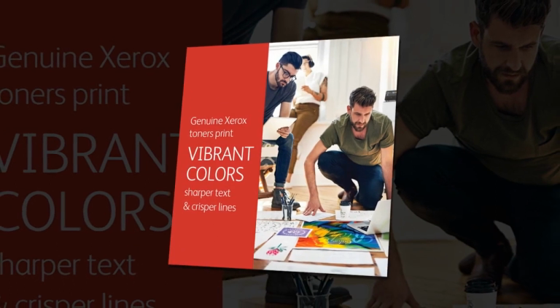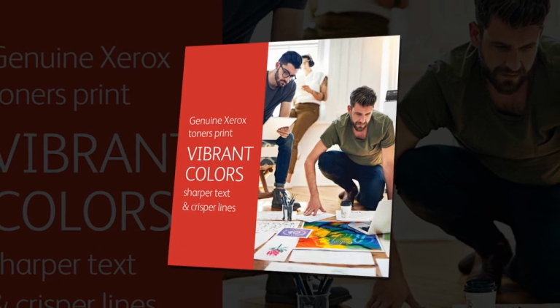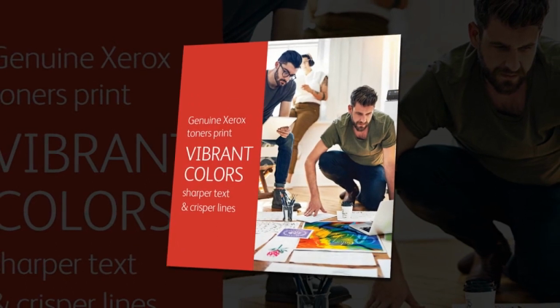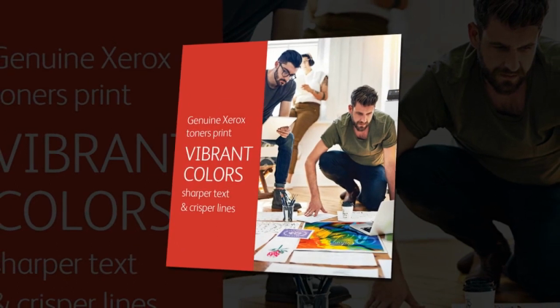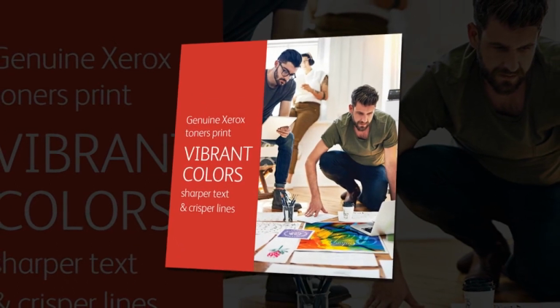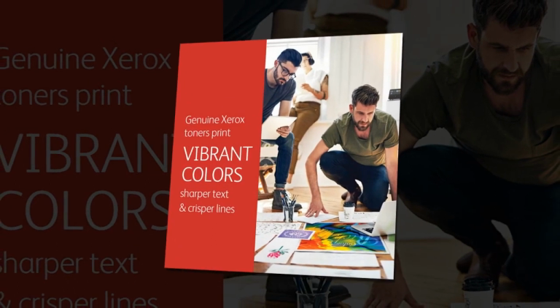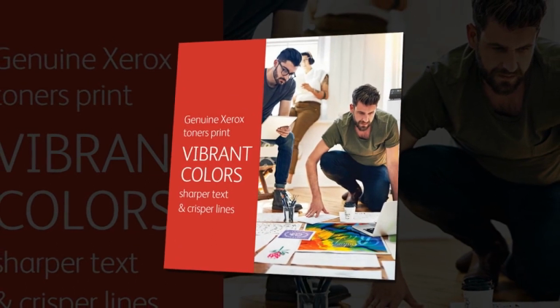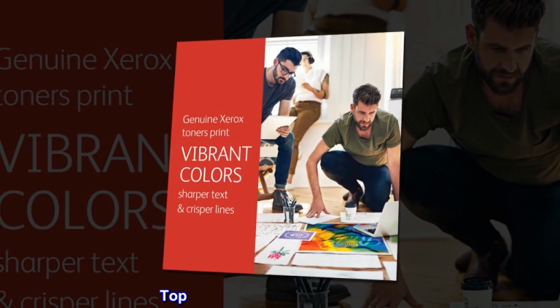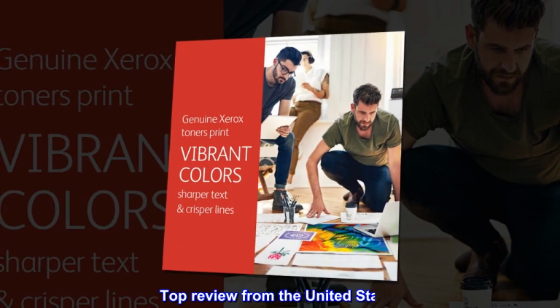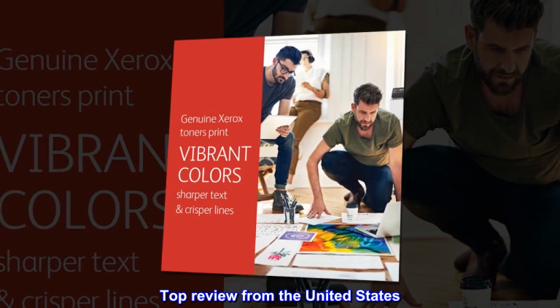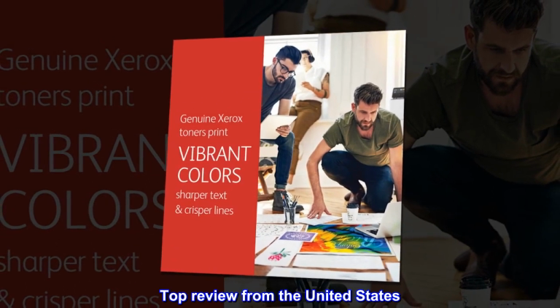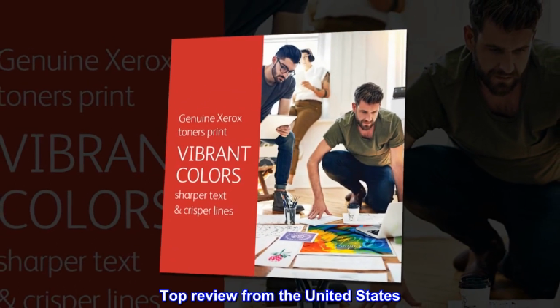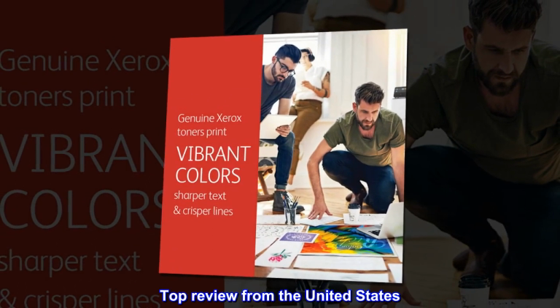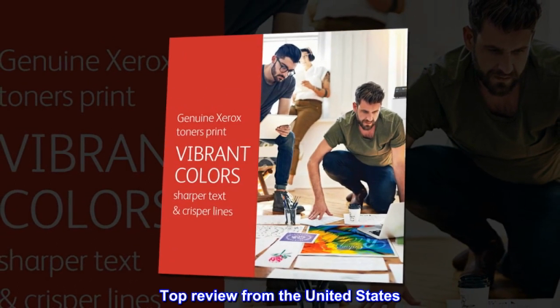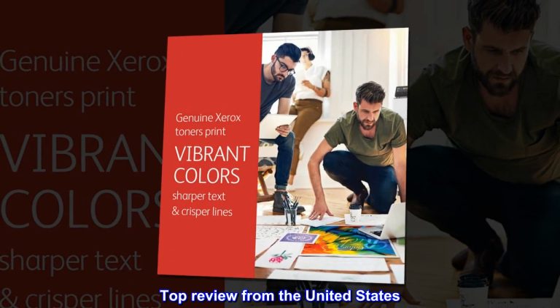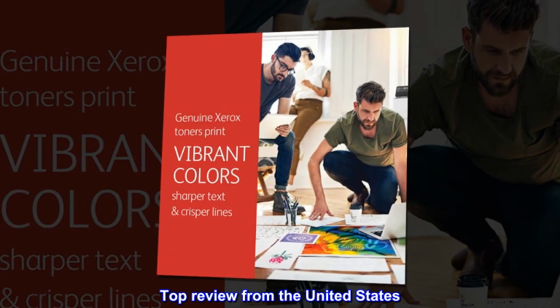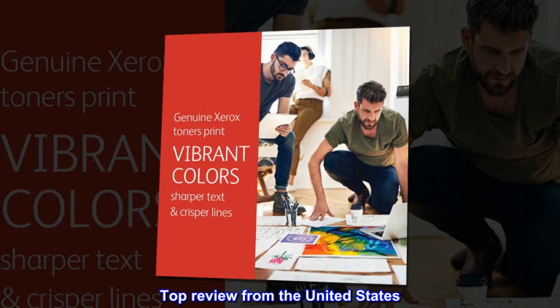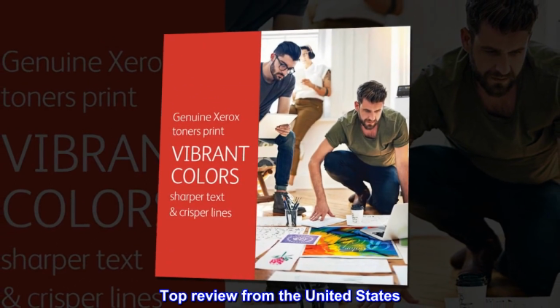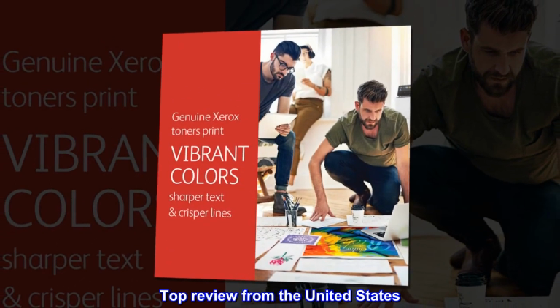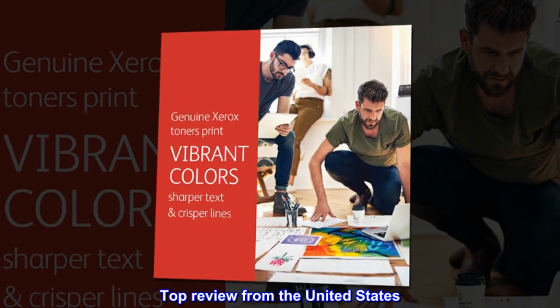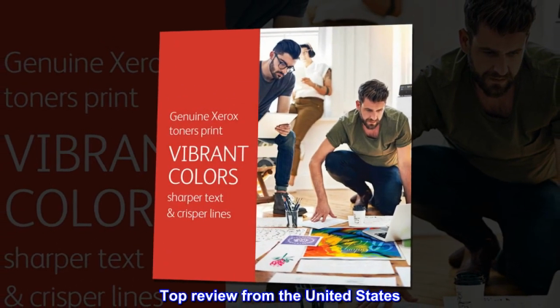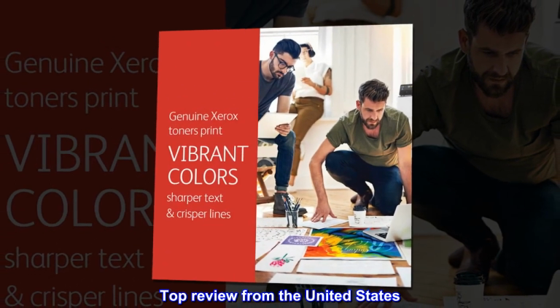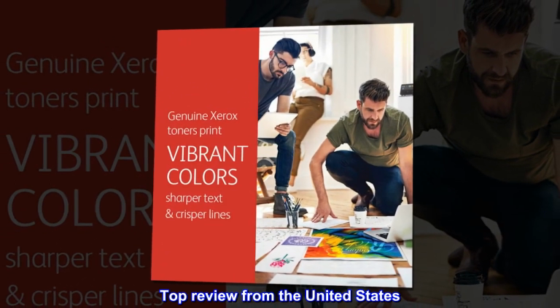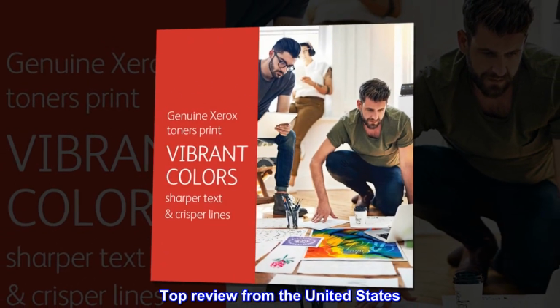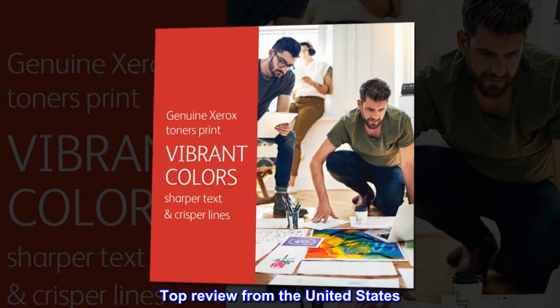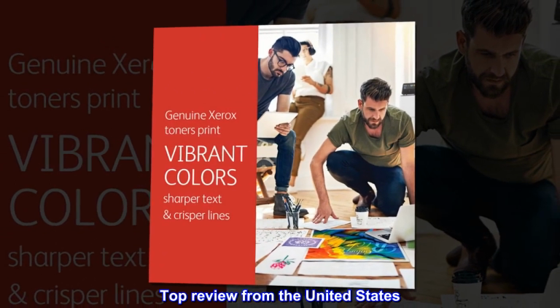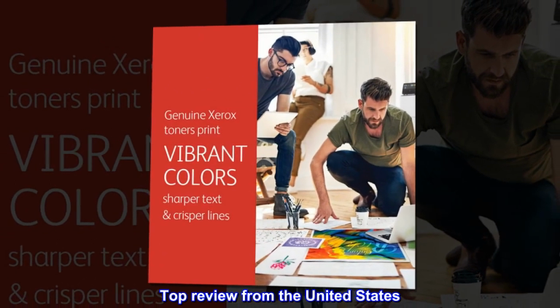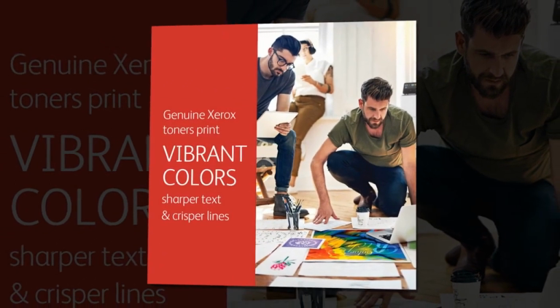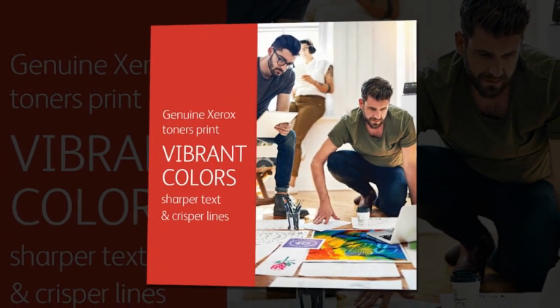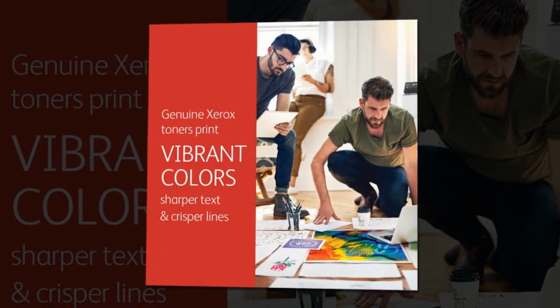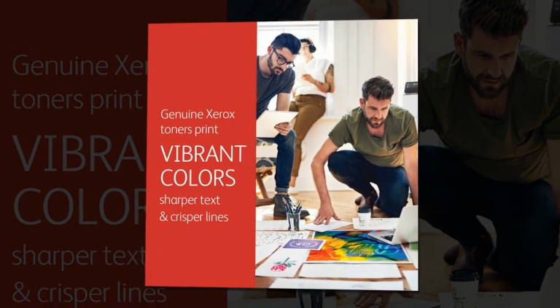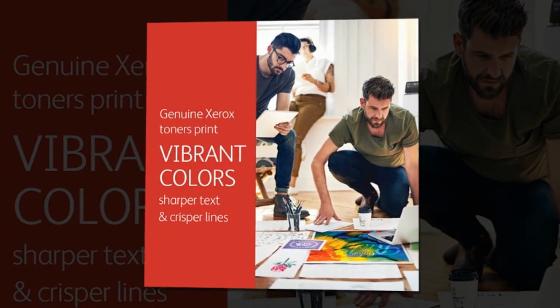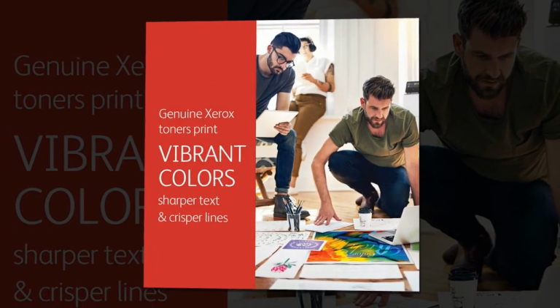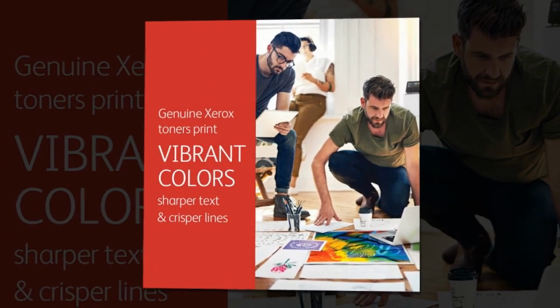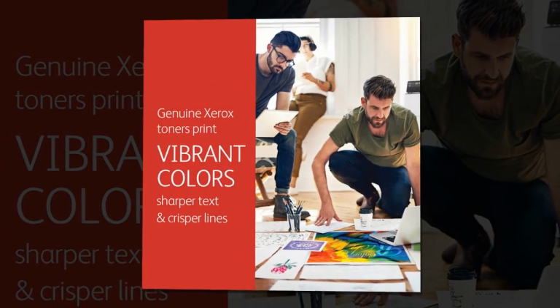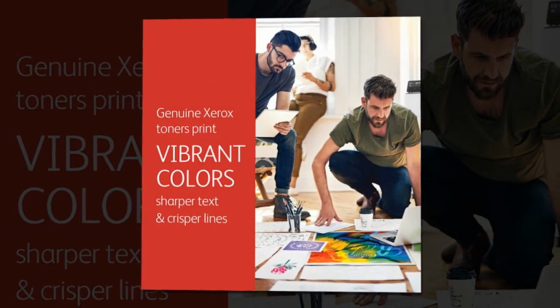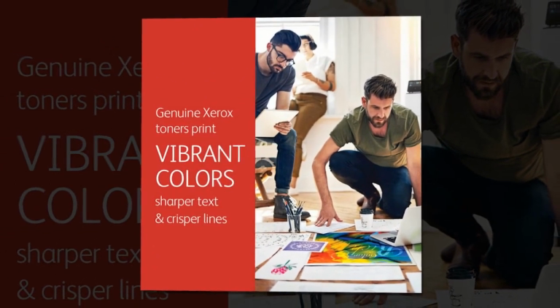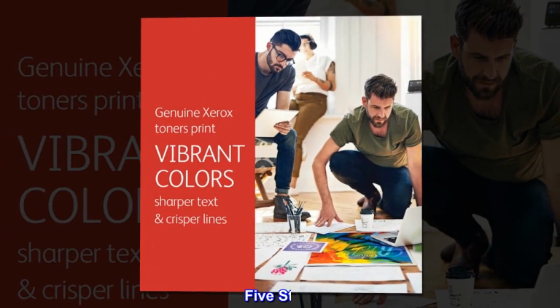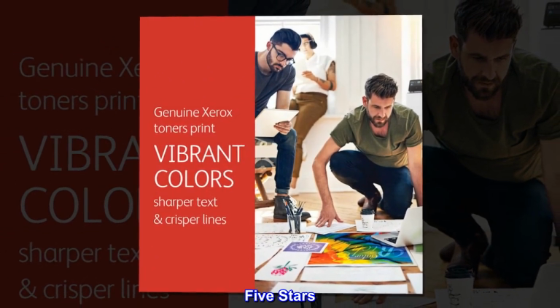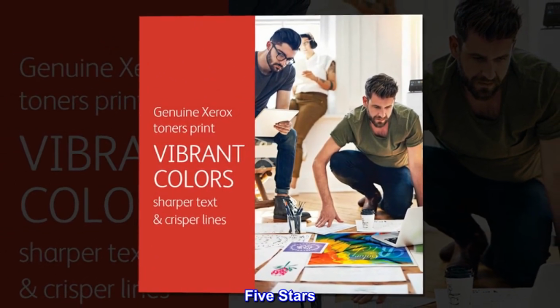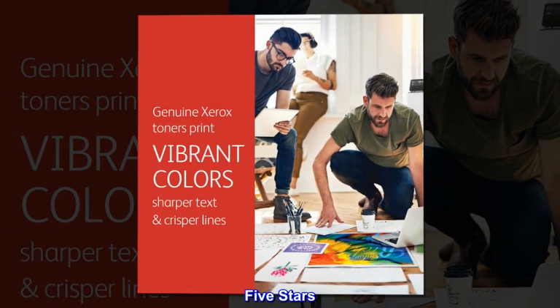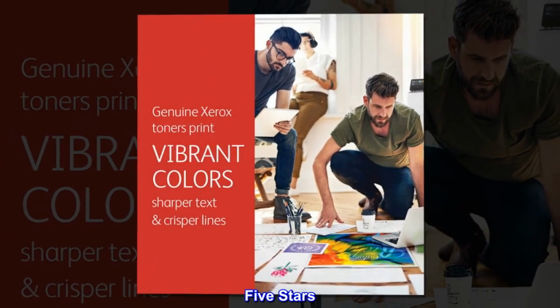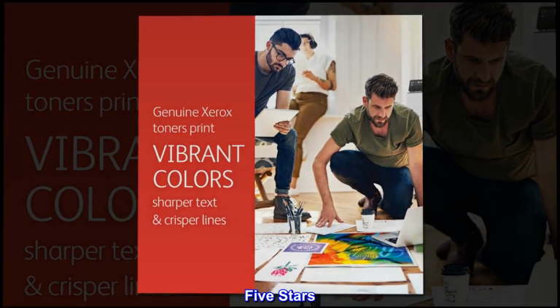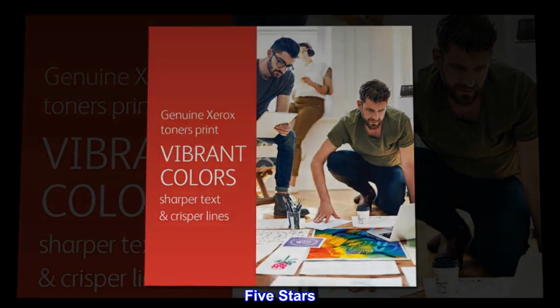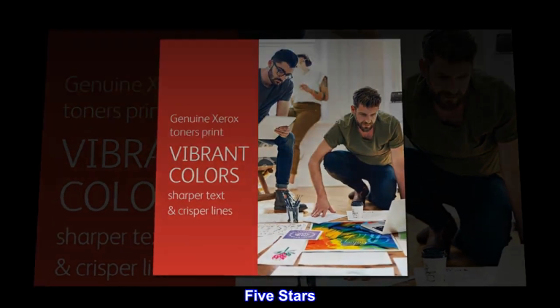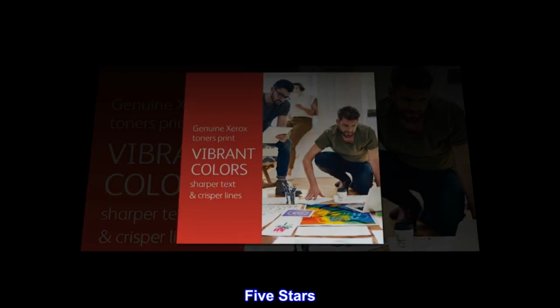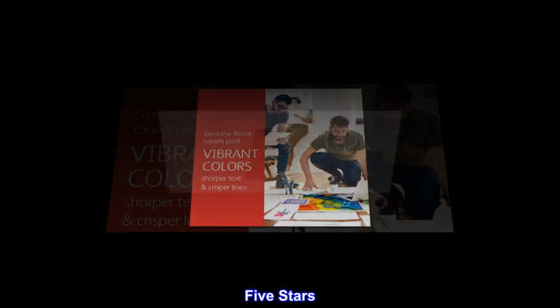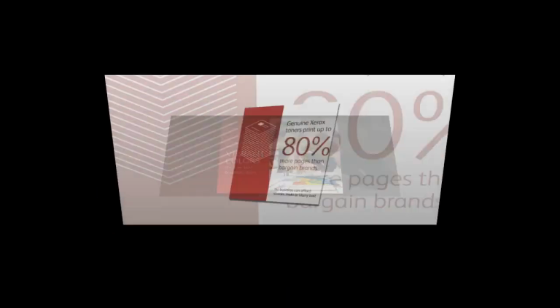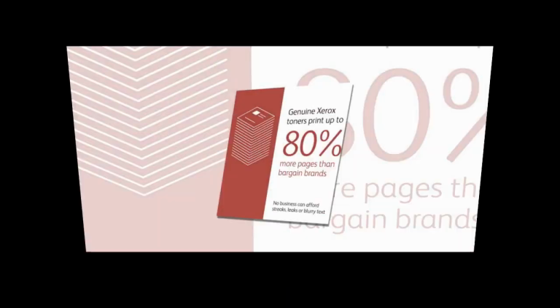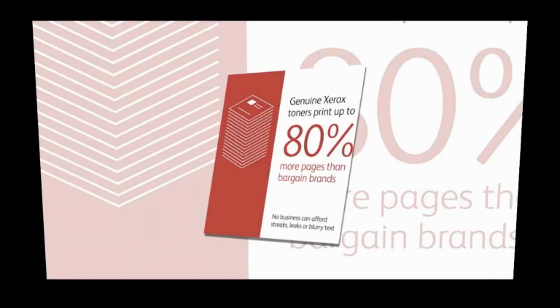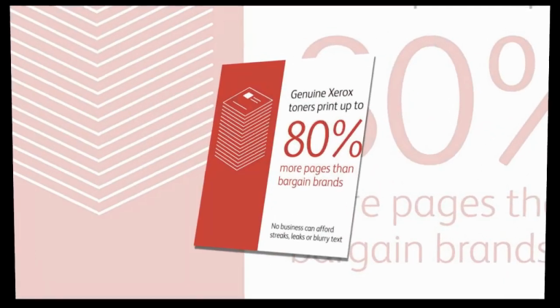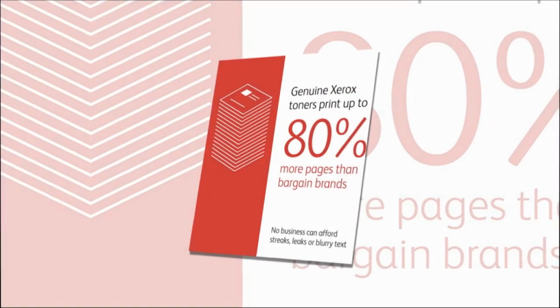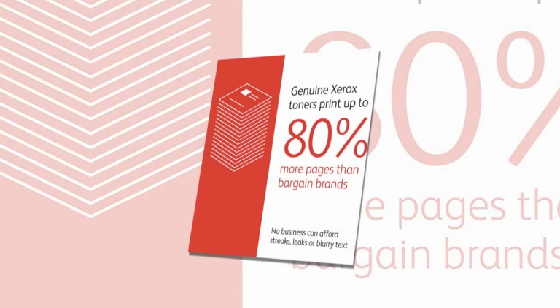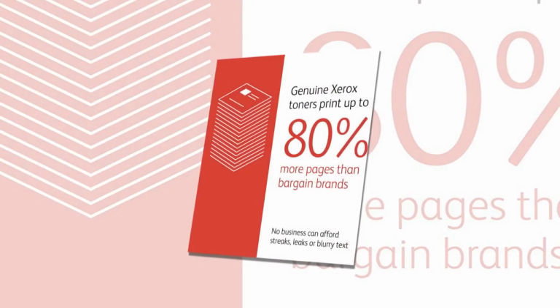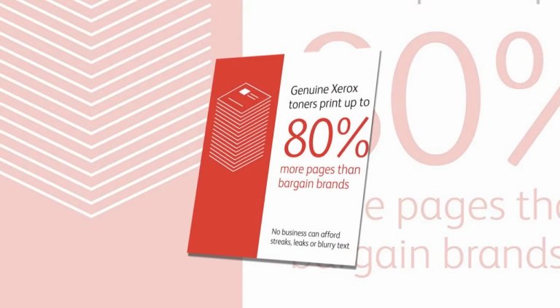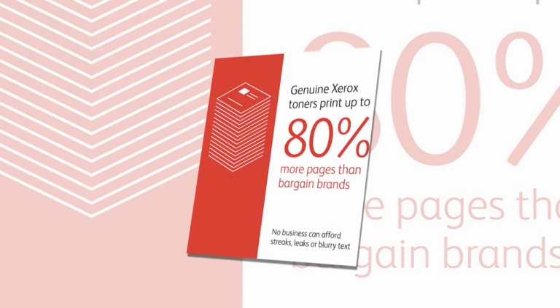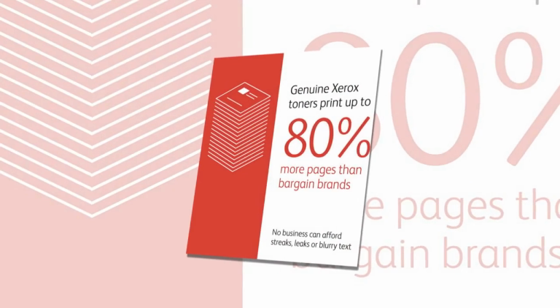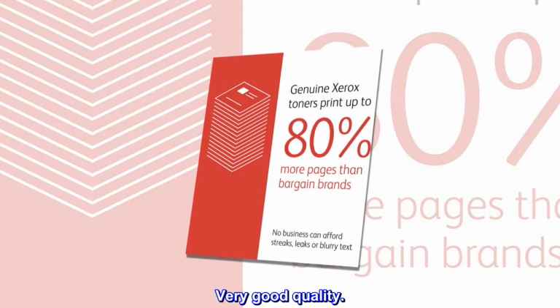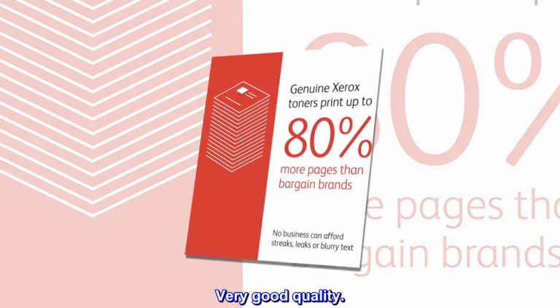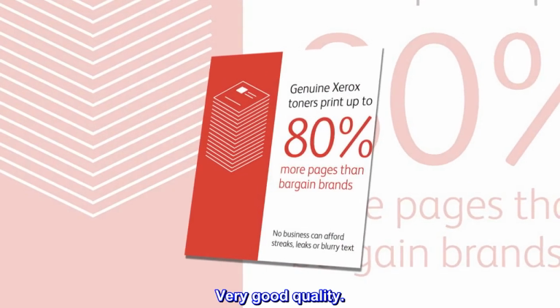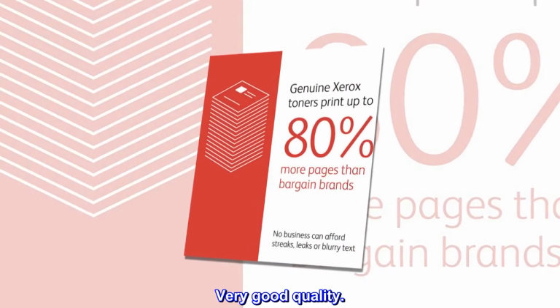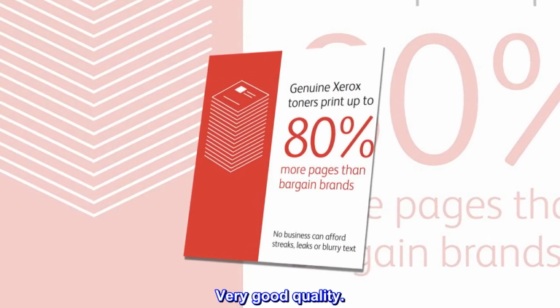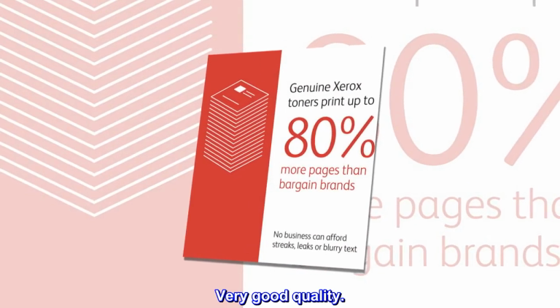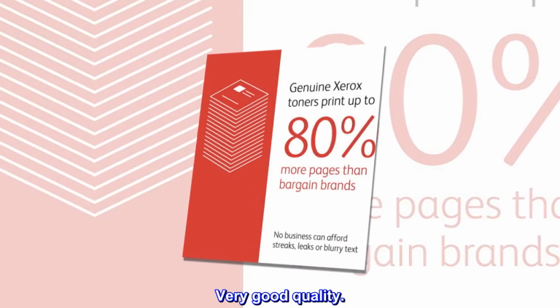Top review from the United States. 5 stars. Very good quality.